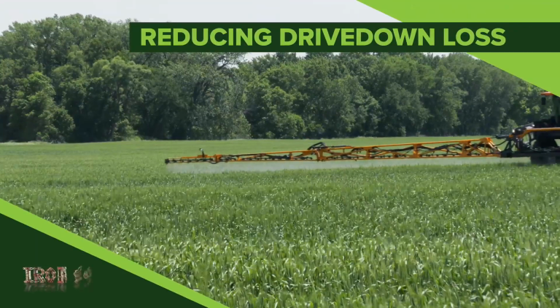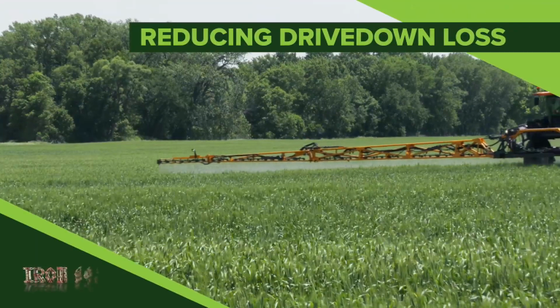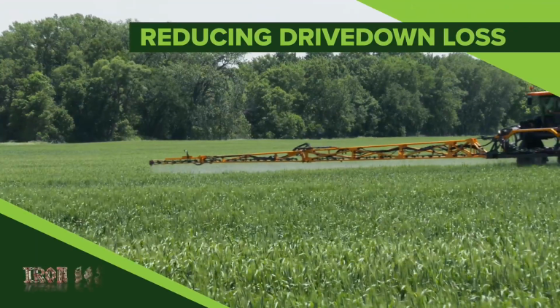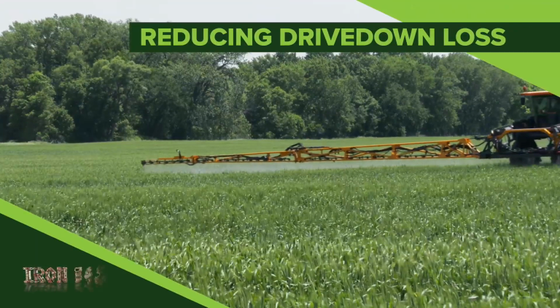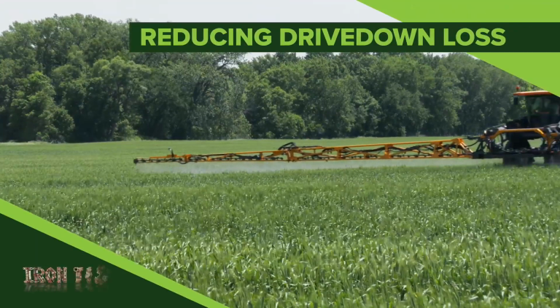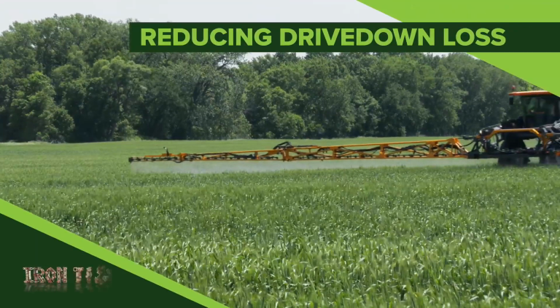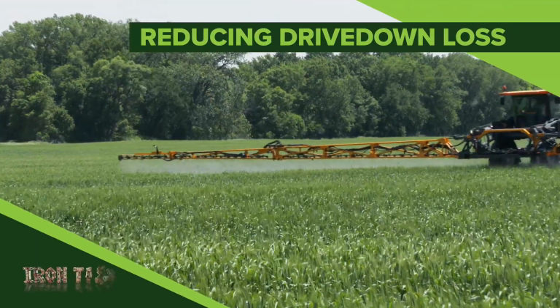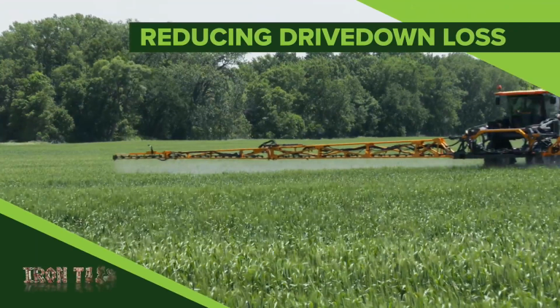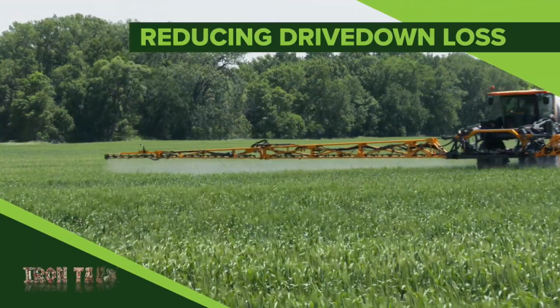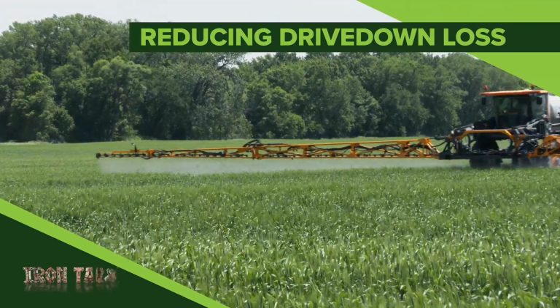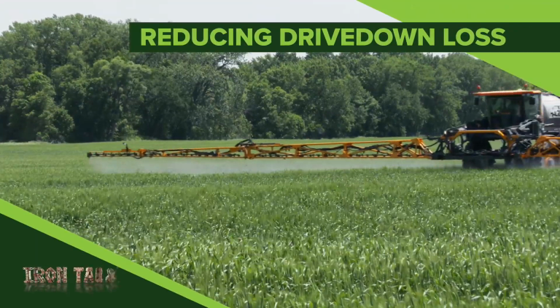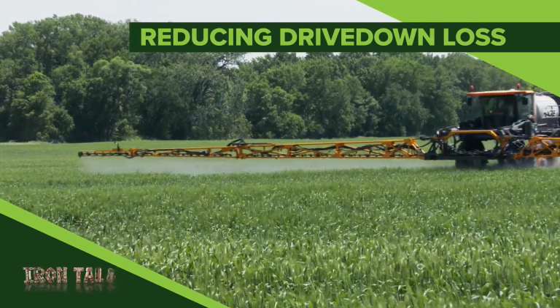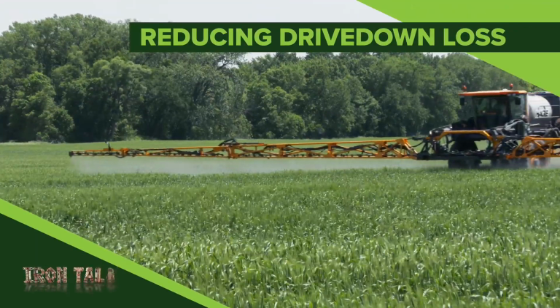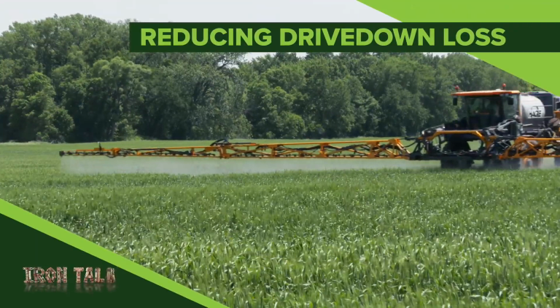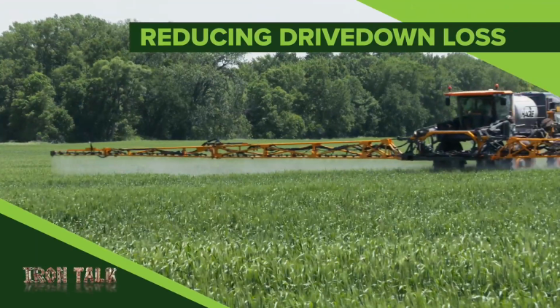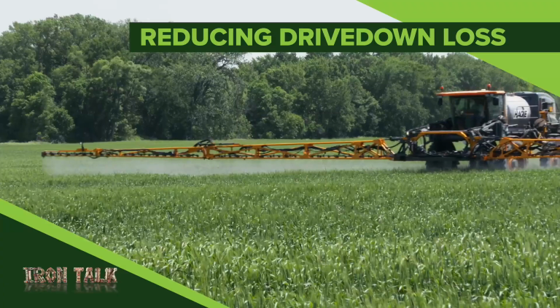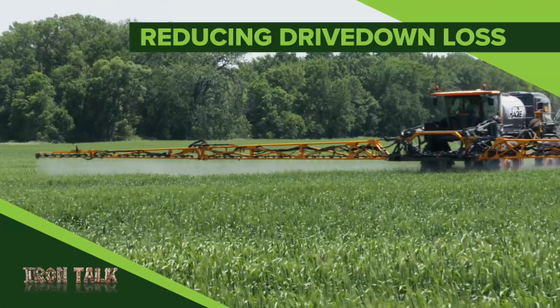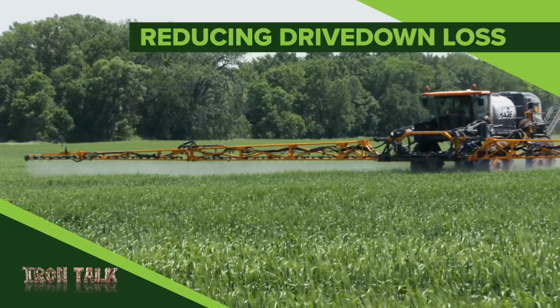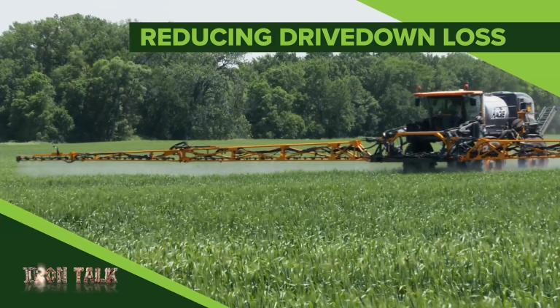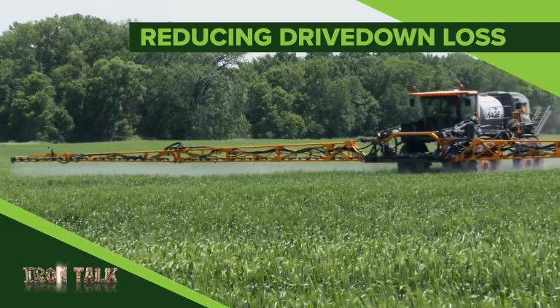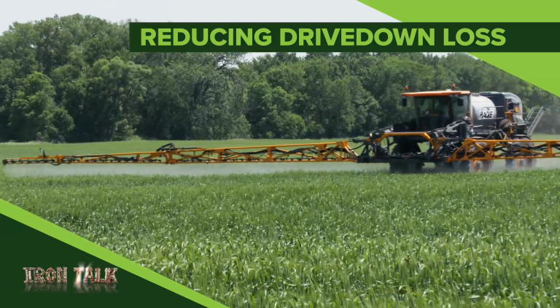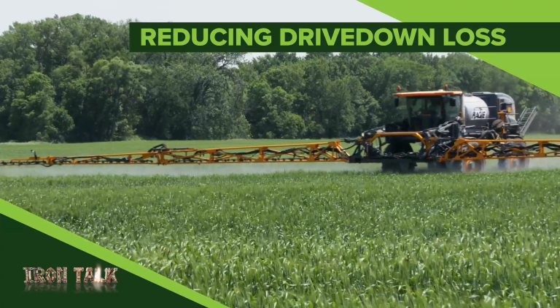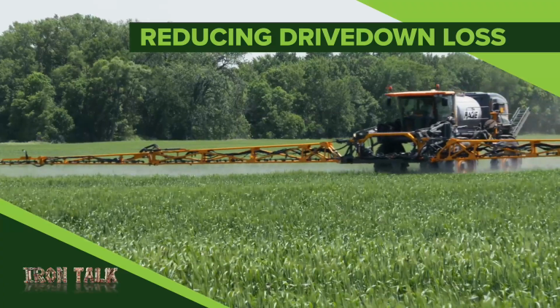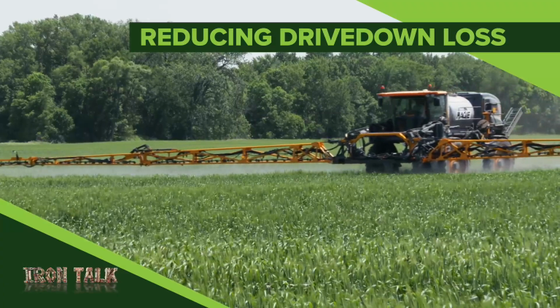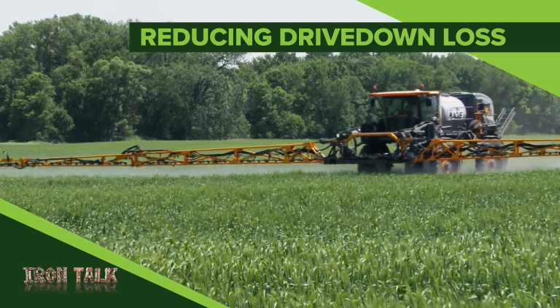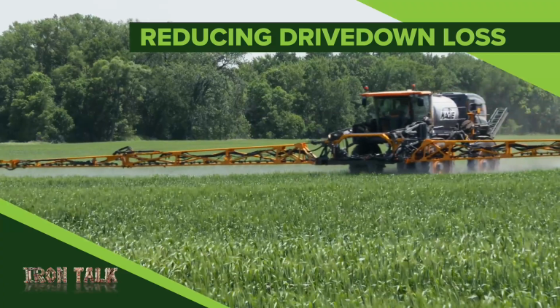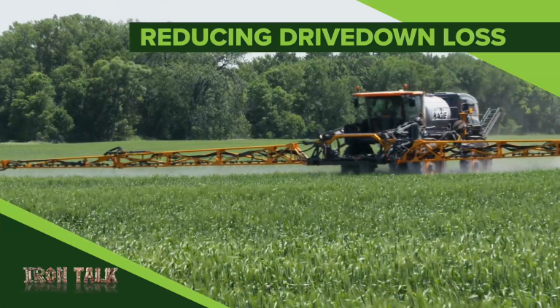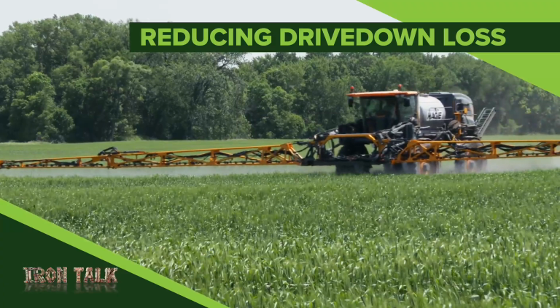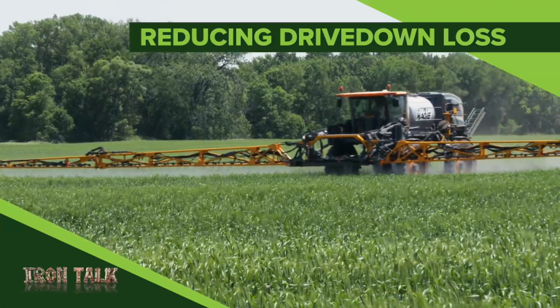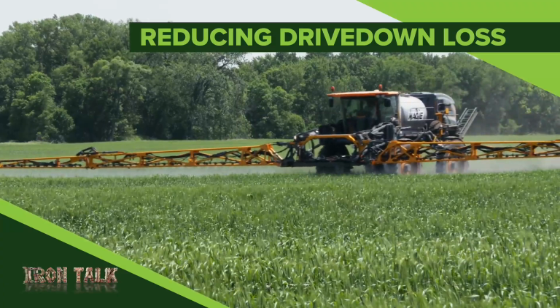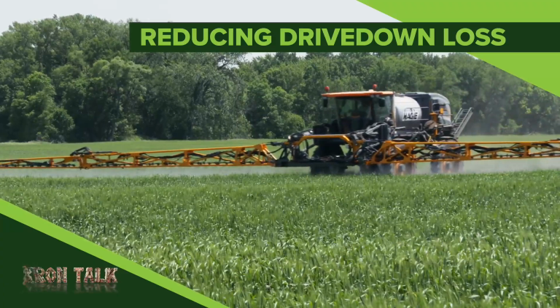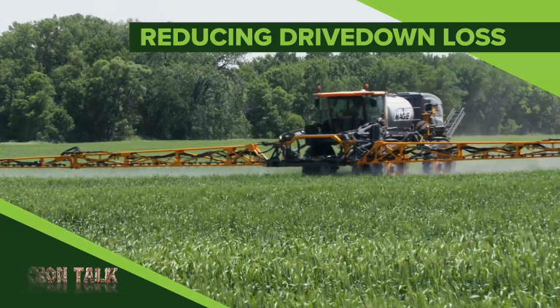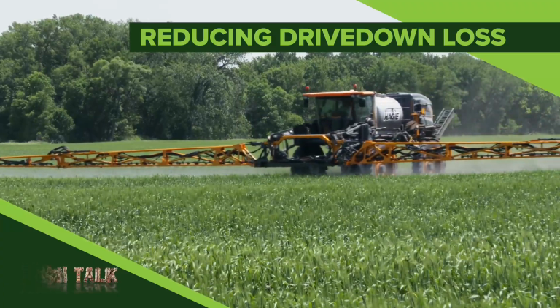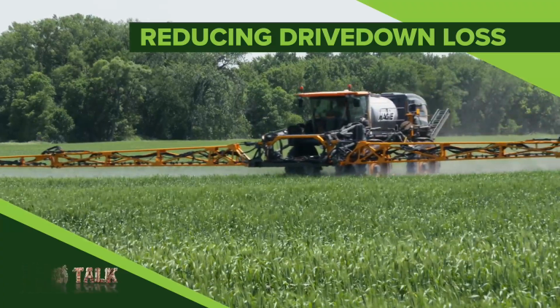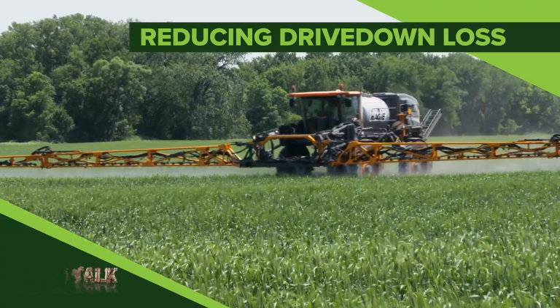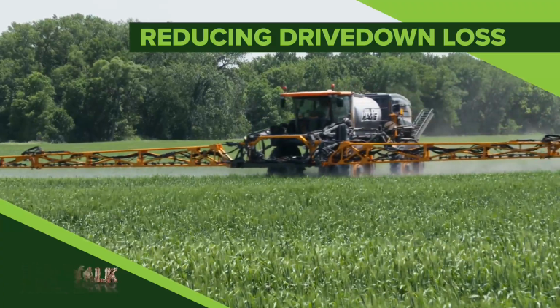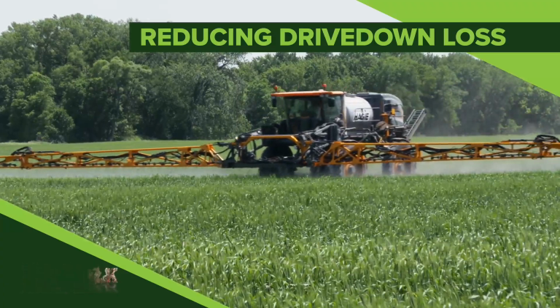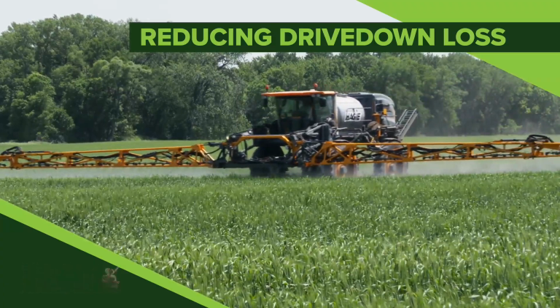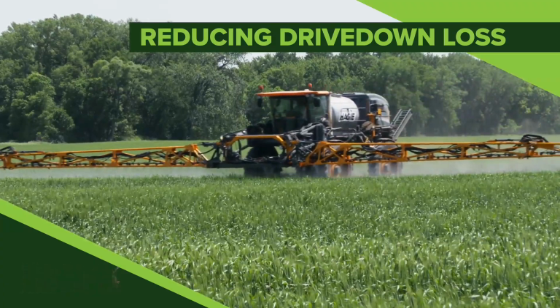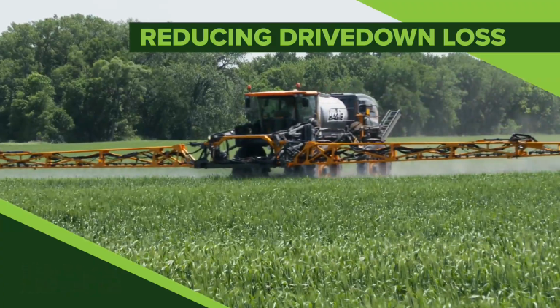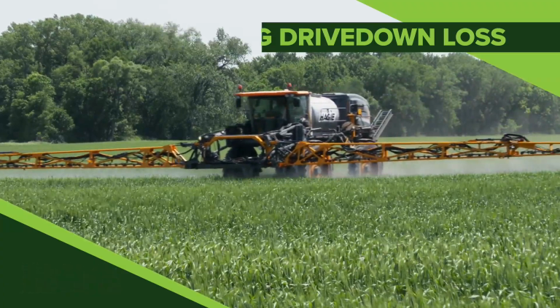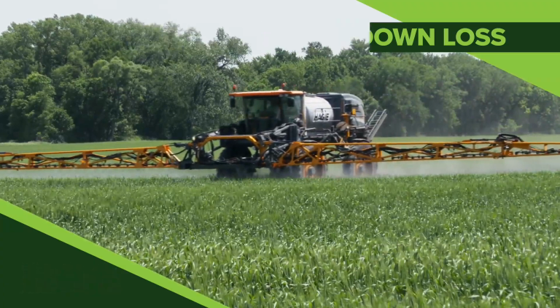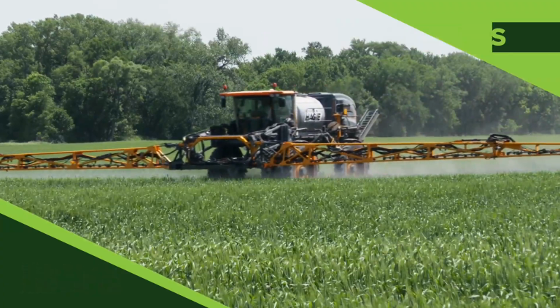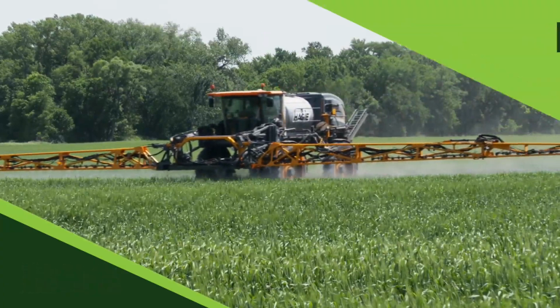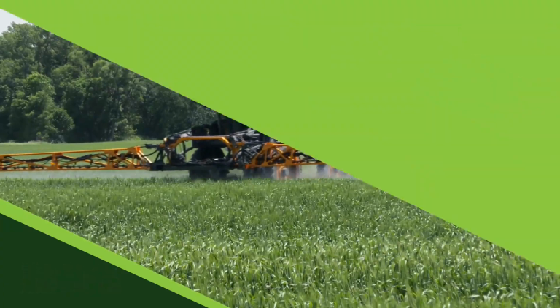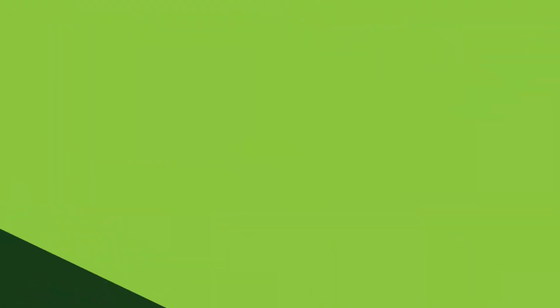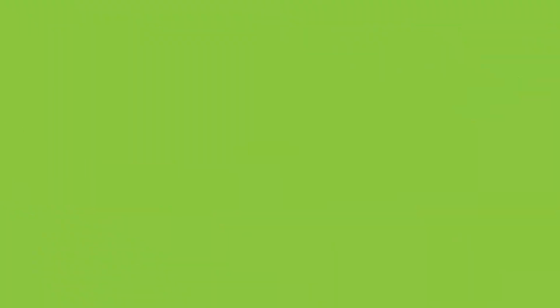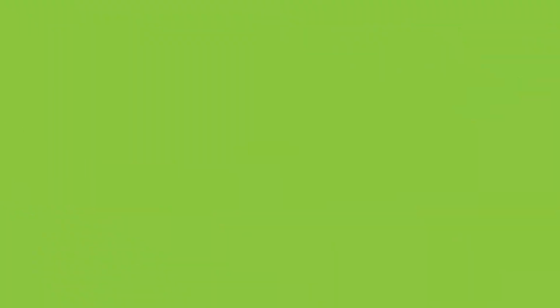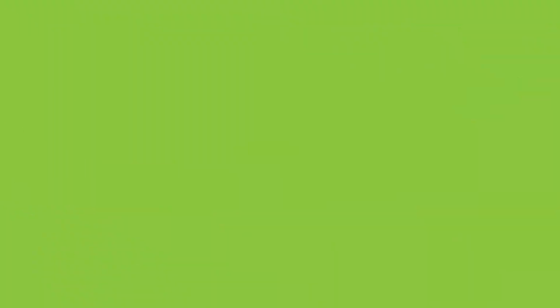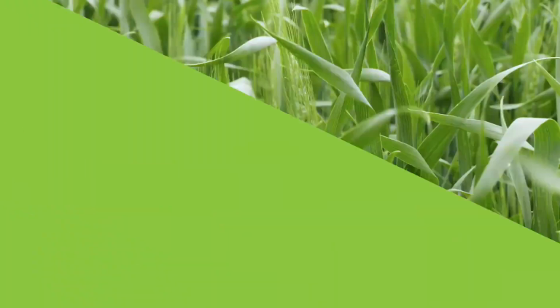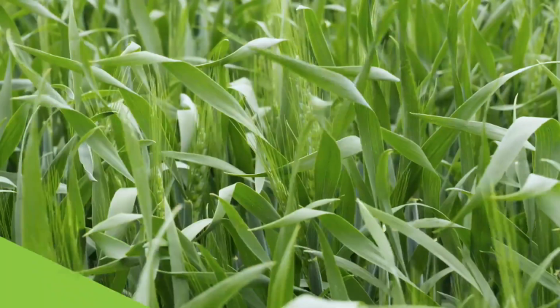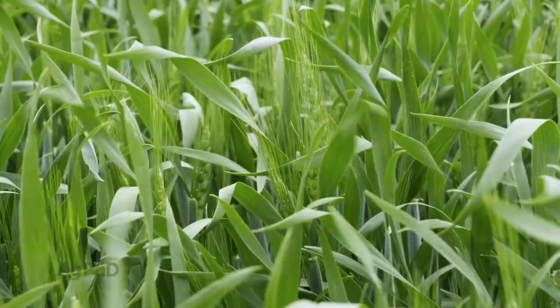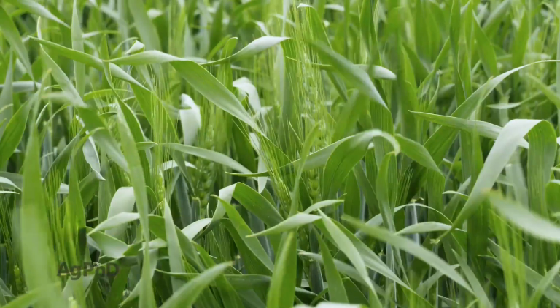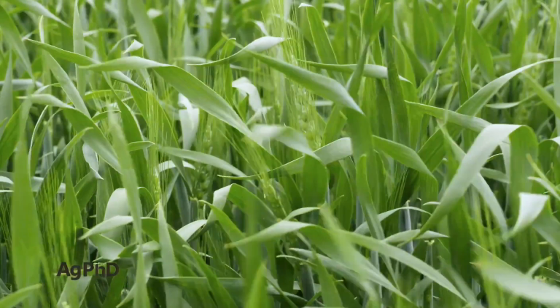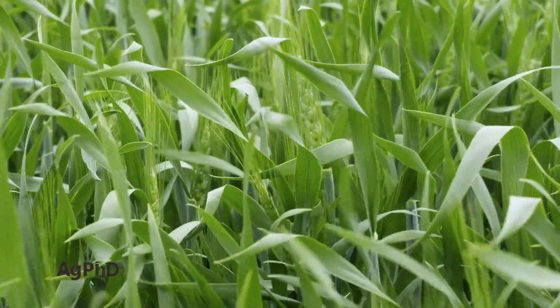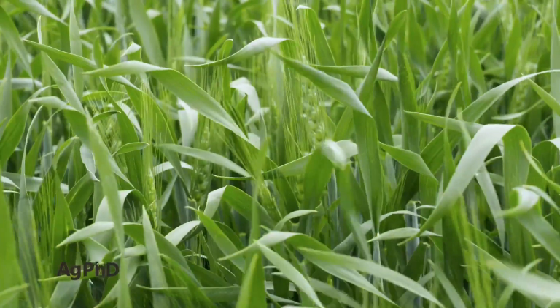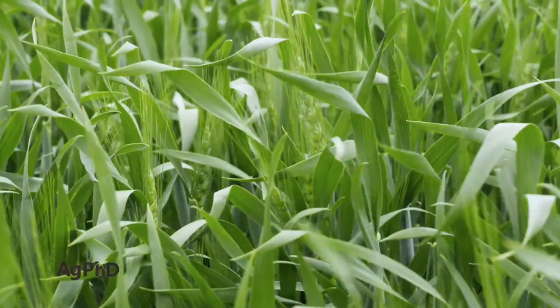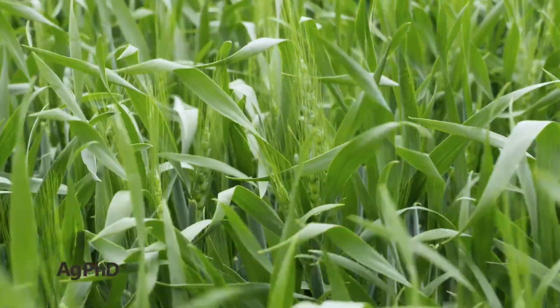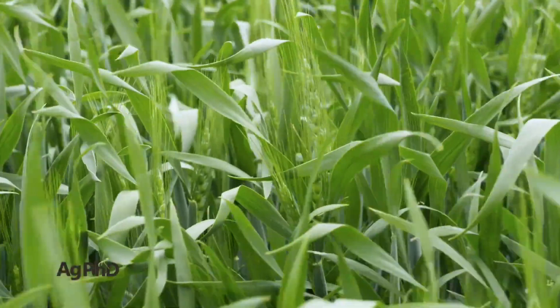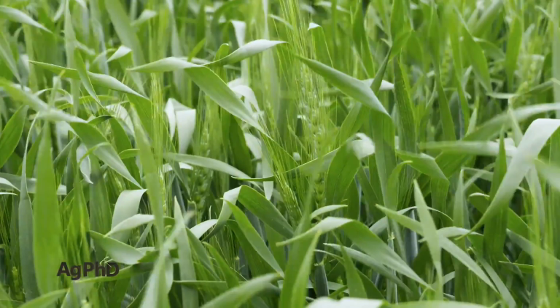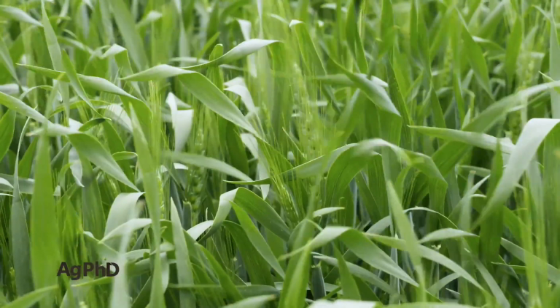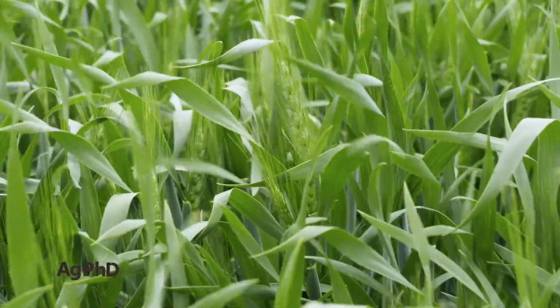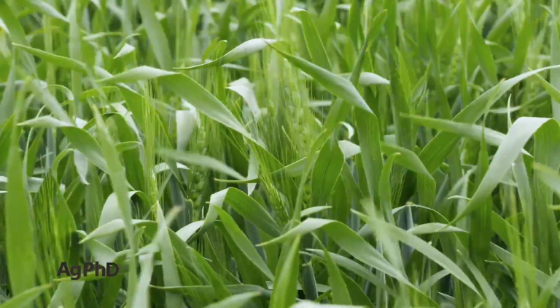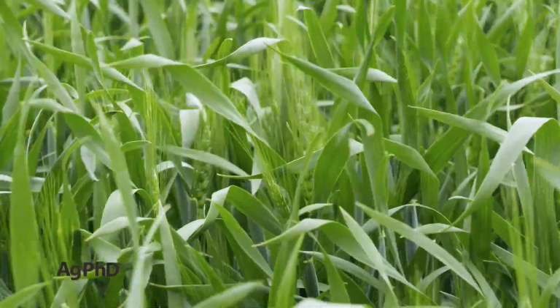How much wheat yield are you giving up when you drive over the crop? Drive down loss and three solutions for it are the topic of today's Iron Talk.